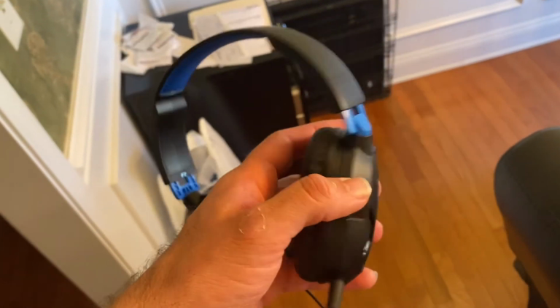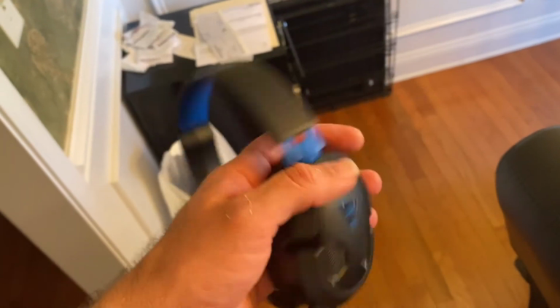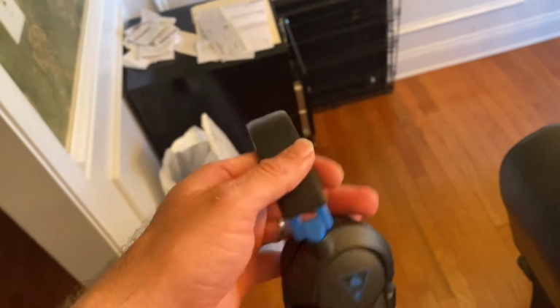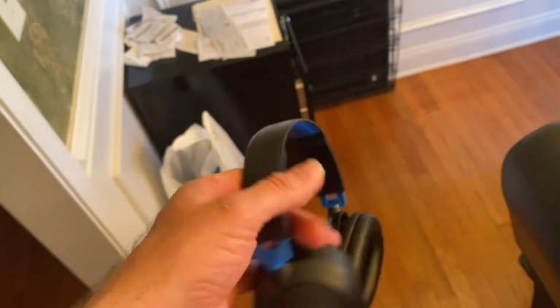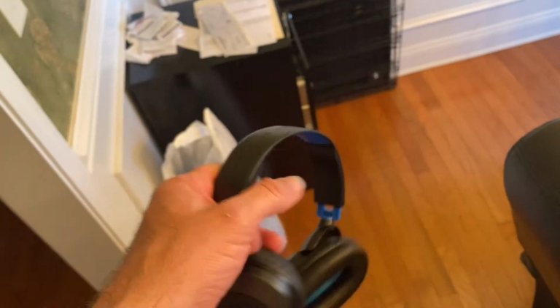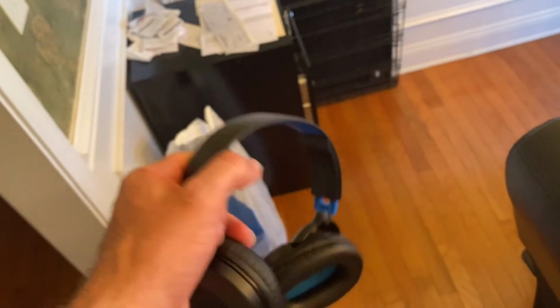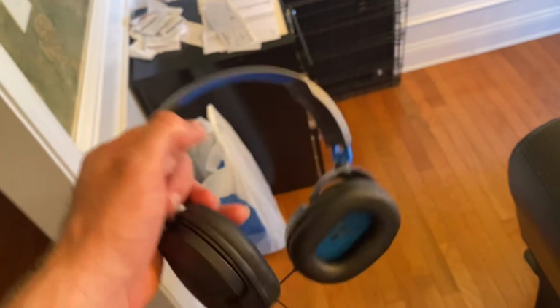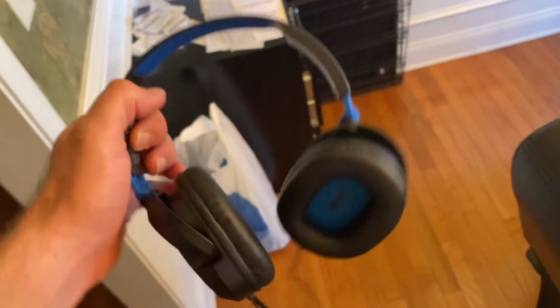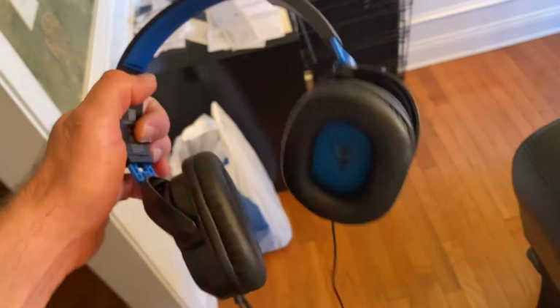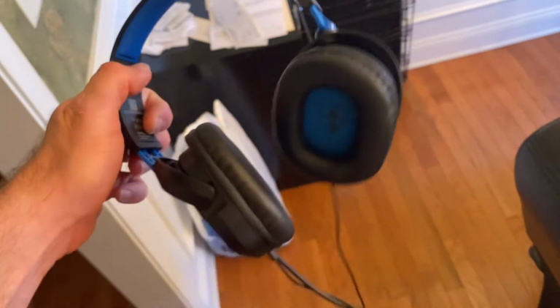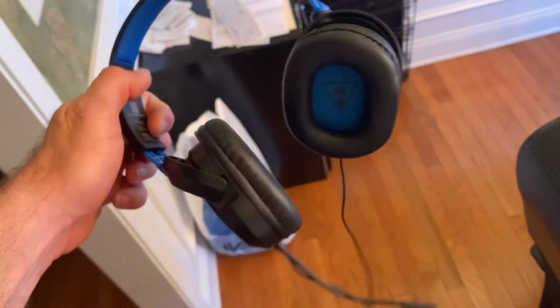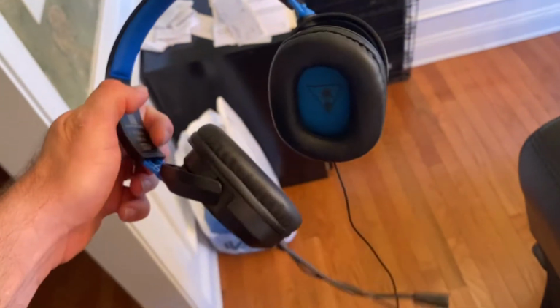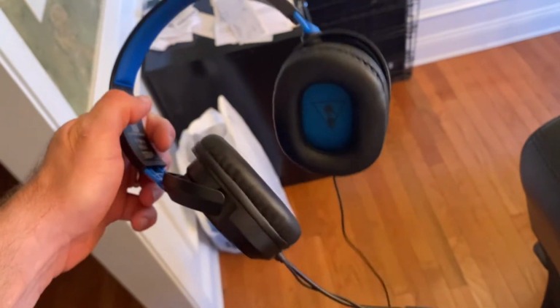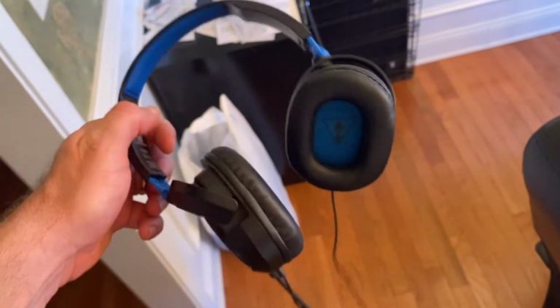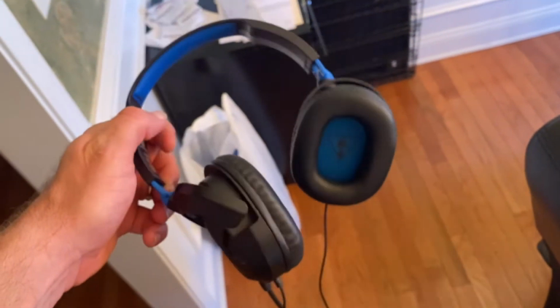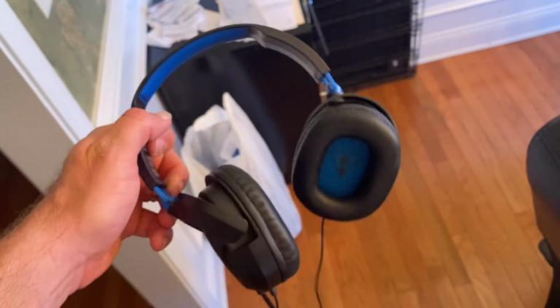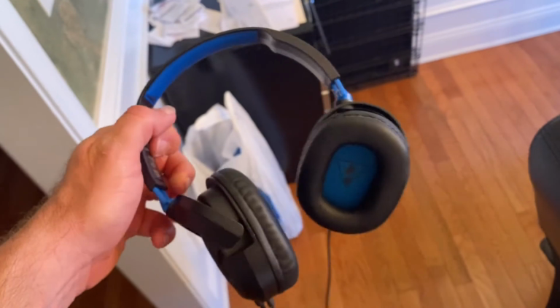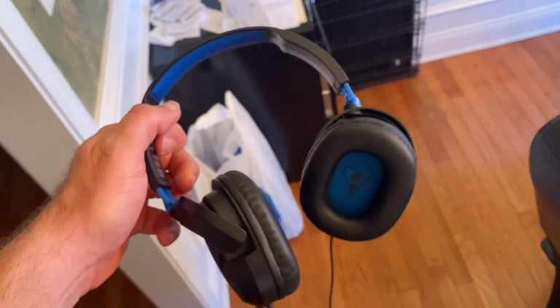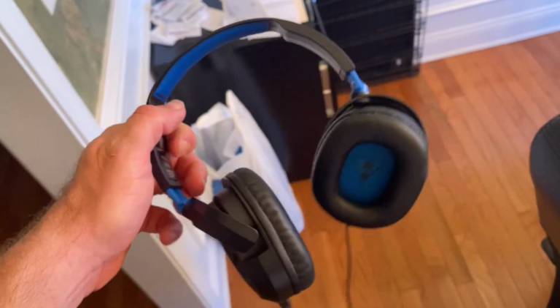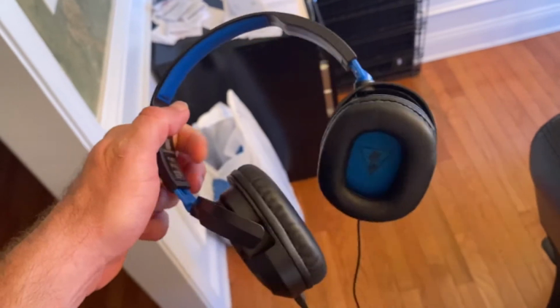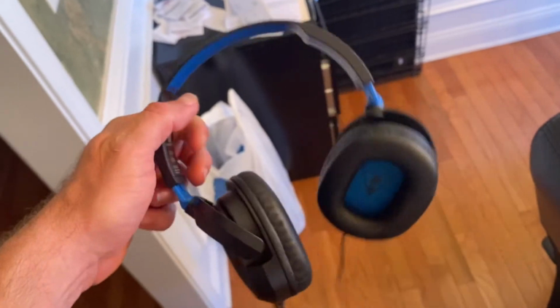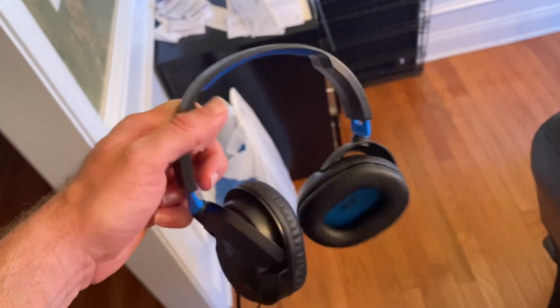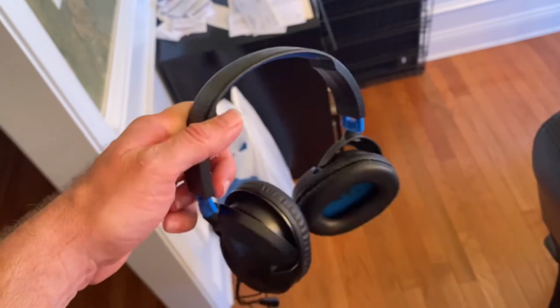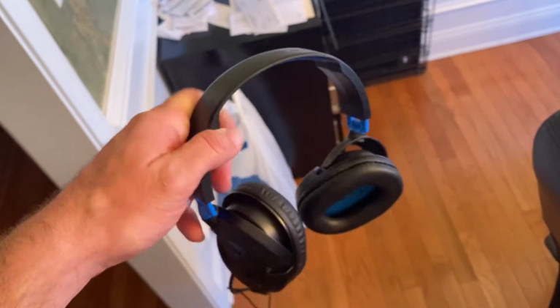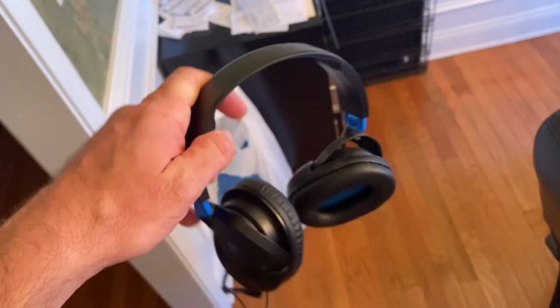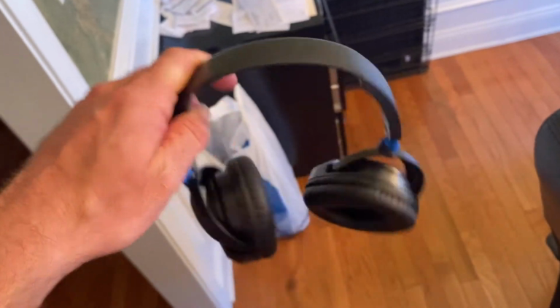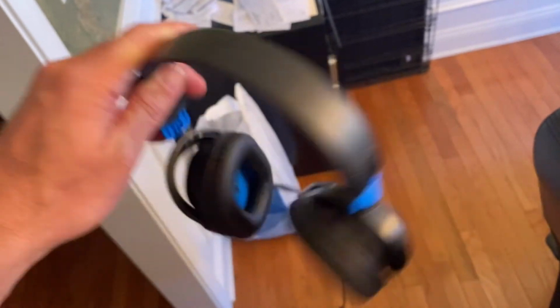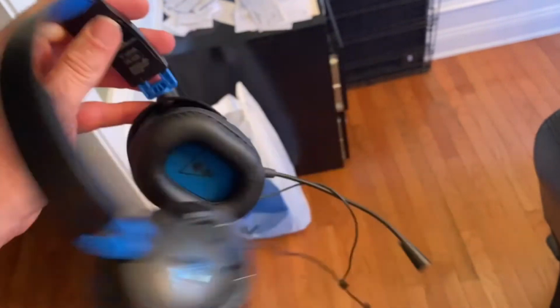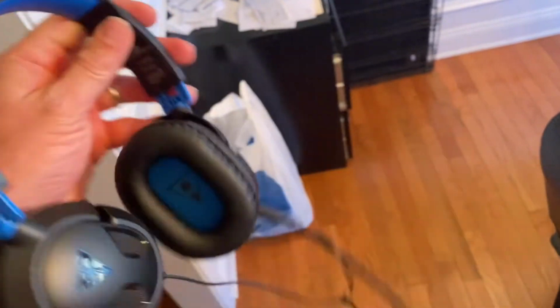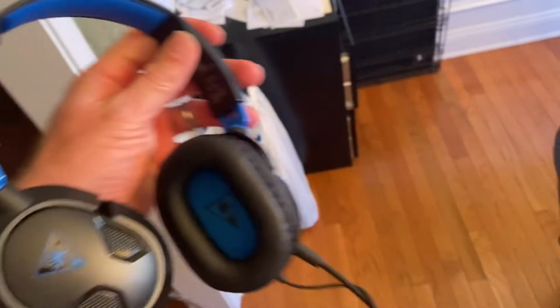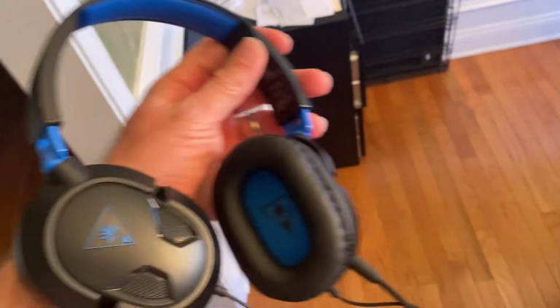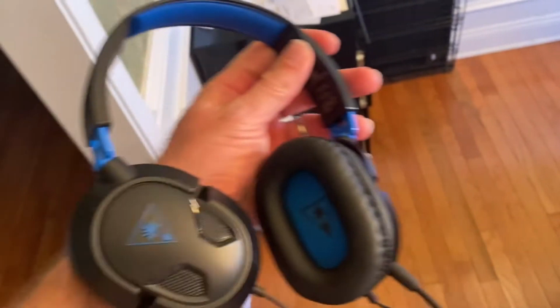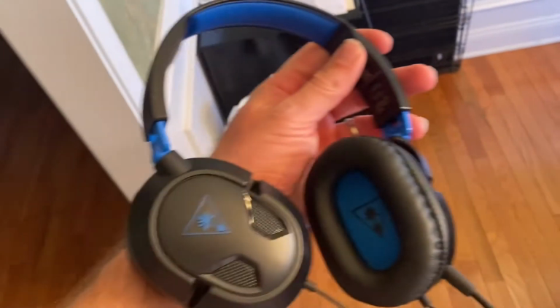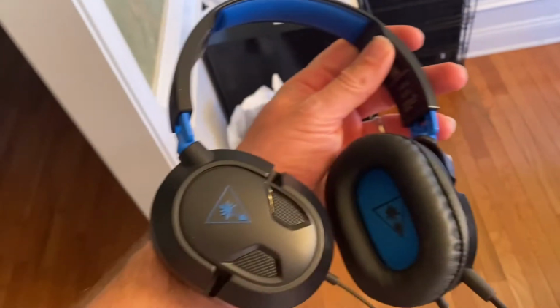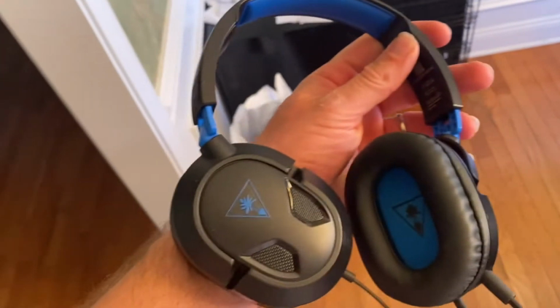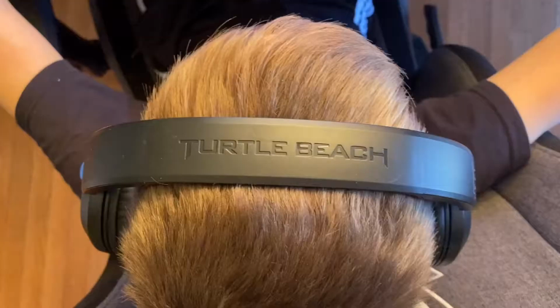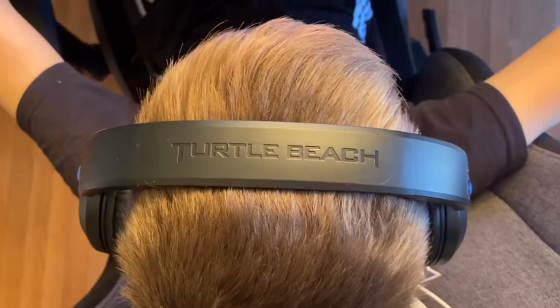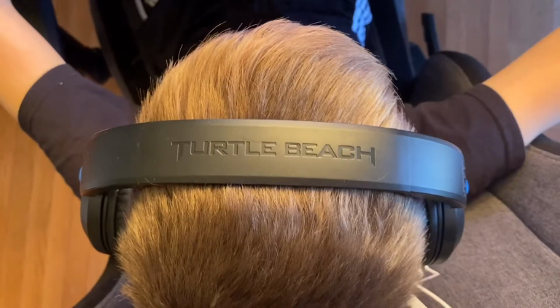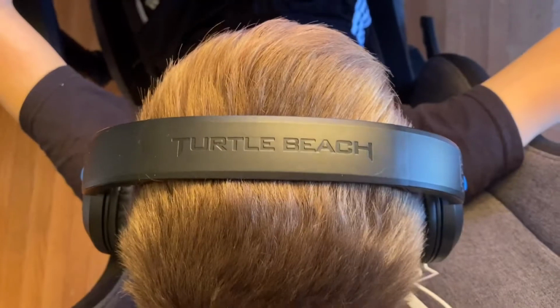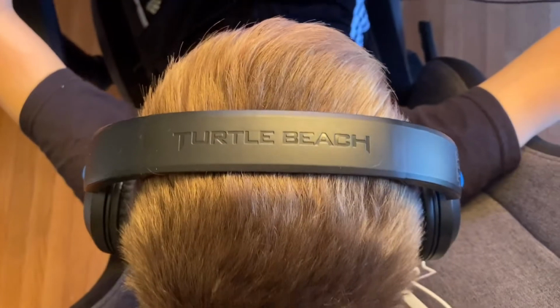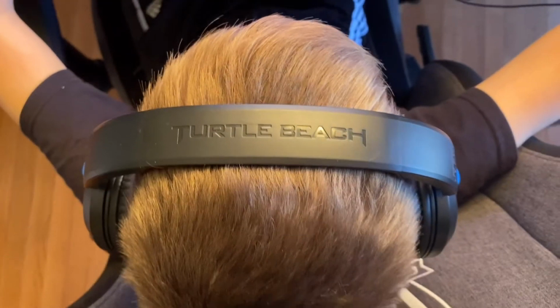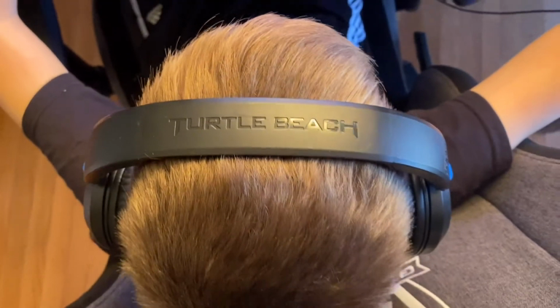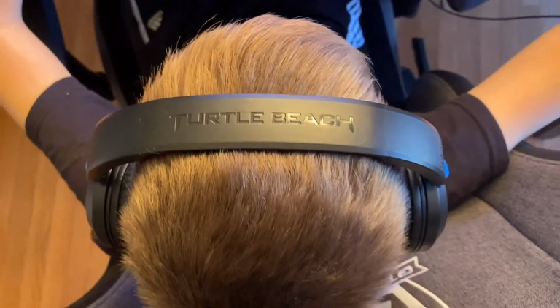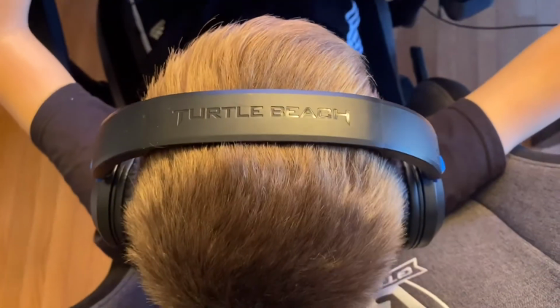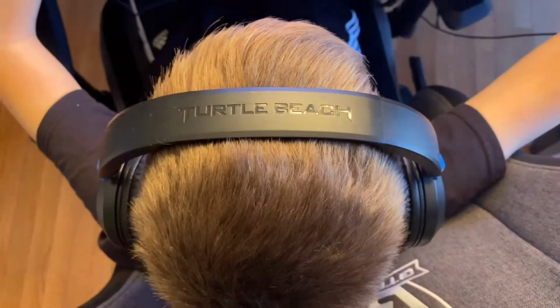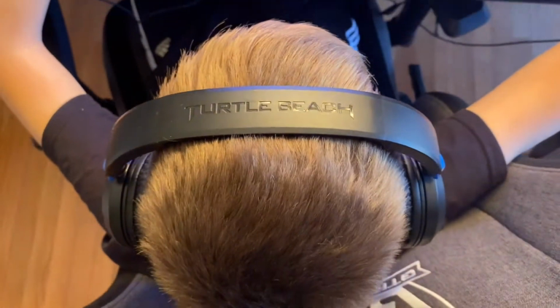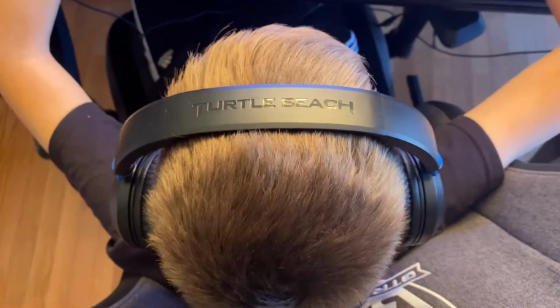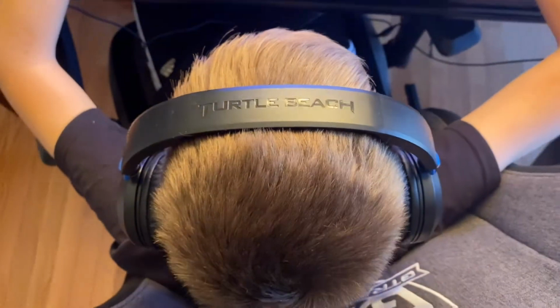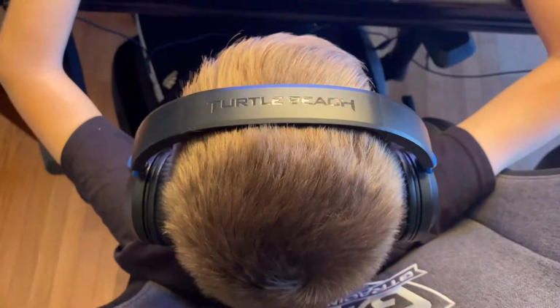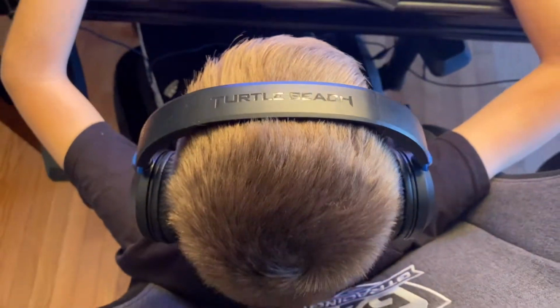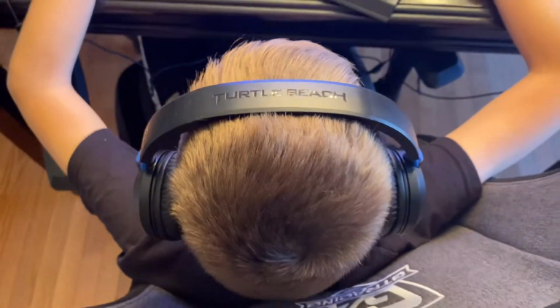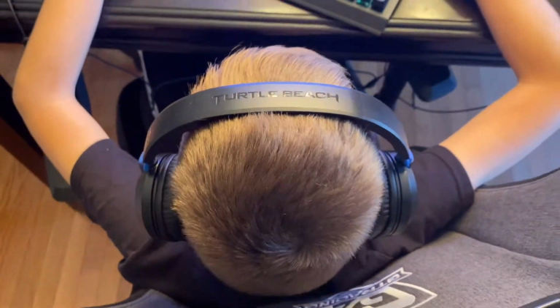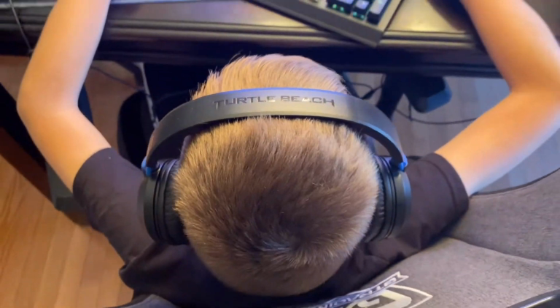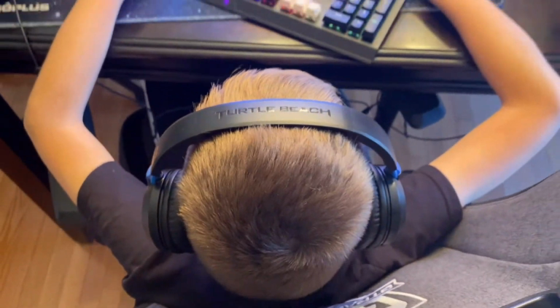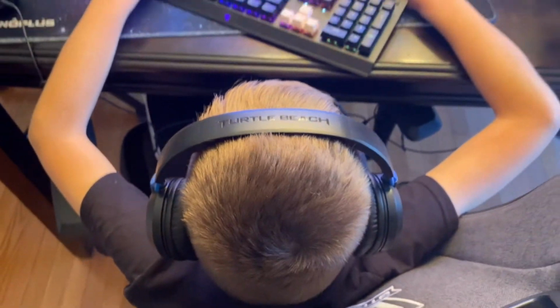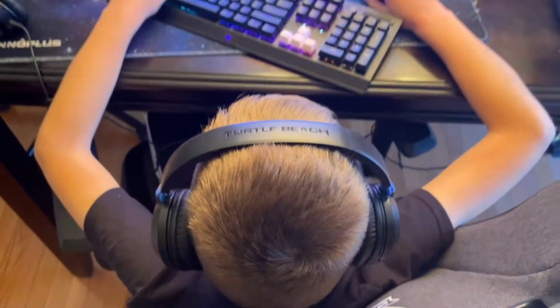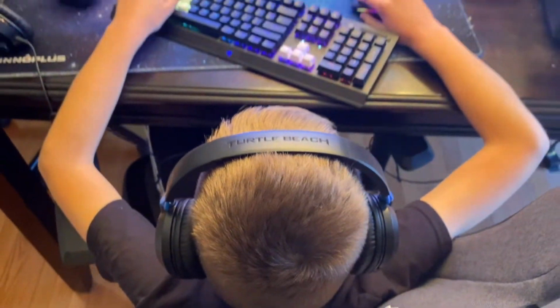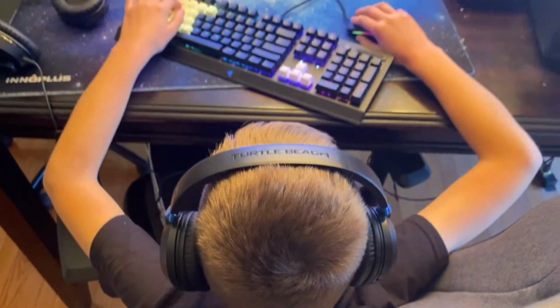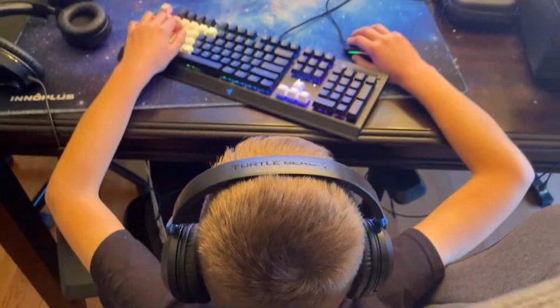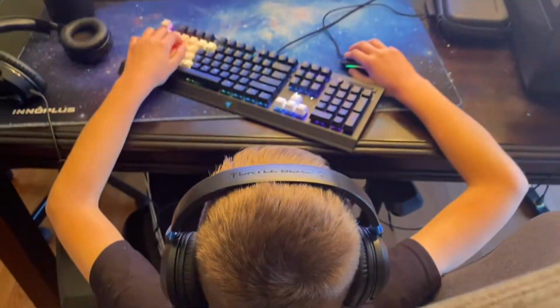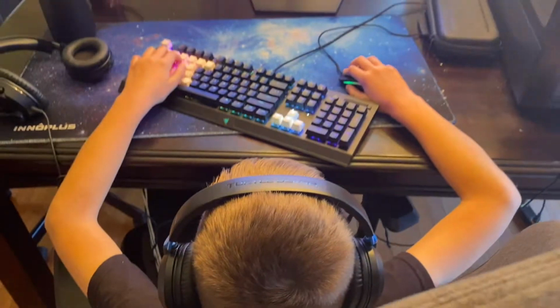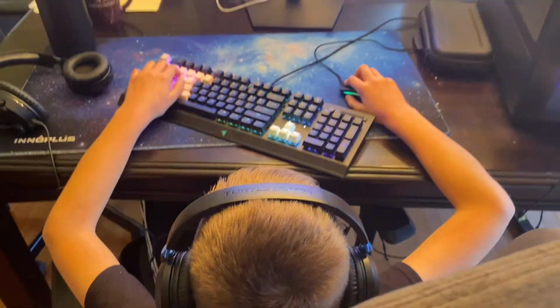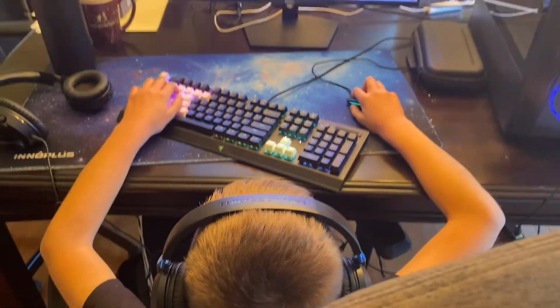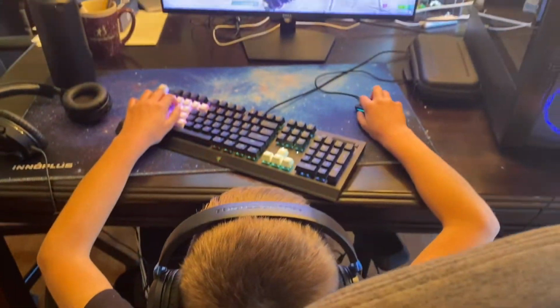I've had this headset for about five years and I absolutely love it. I've actually handed it down to my son for his gaming experience.